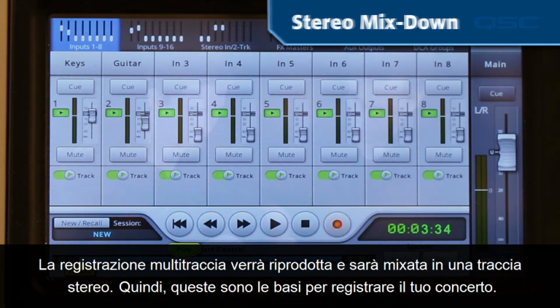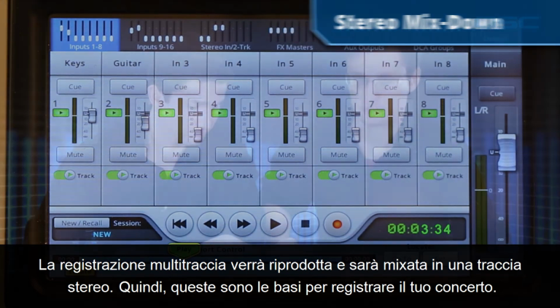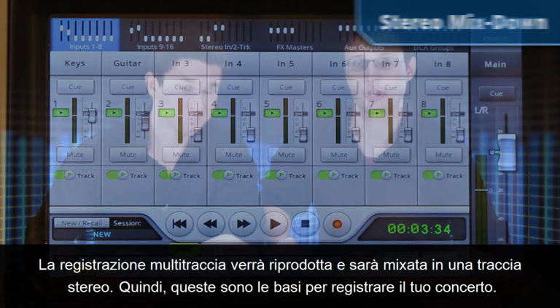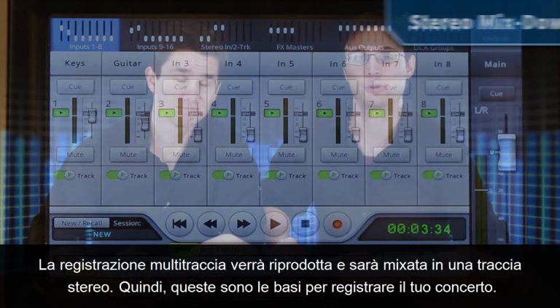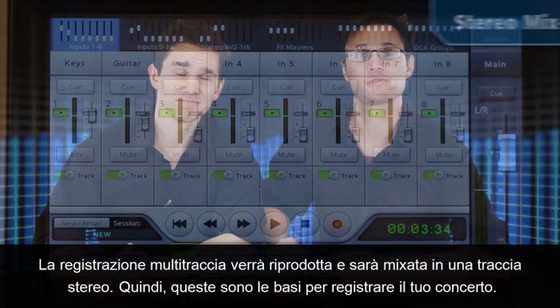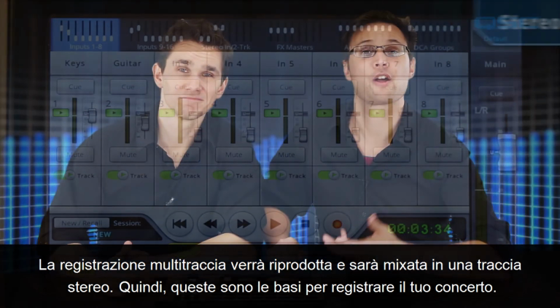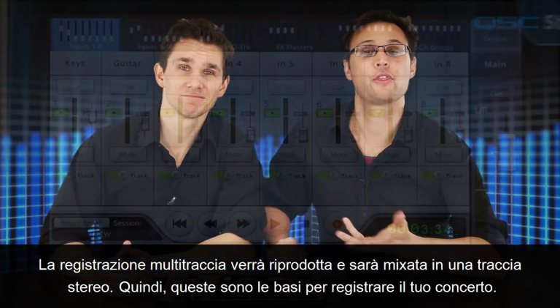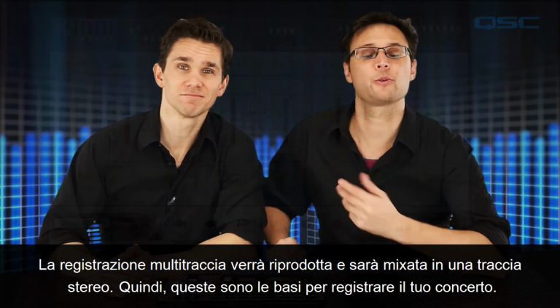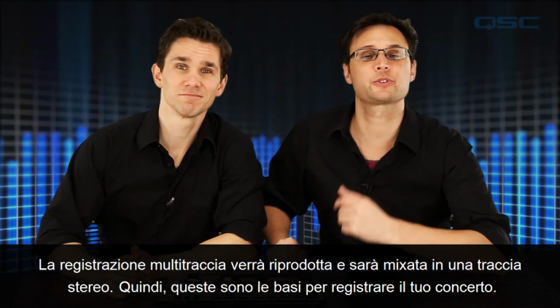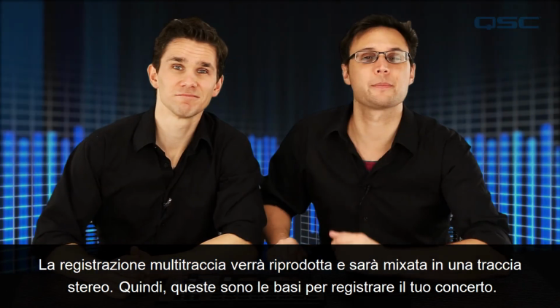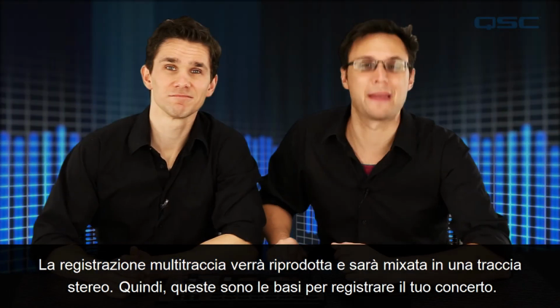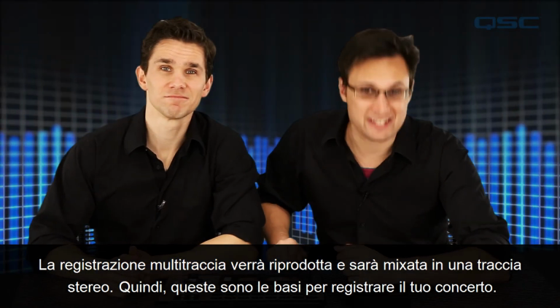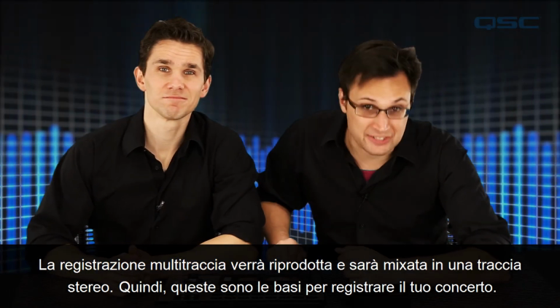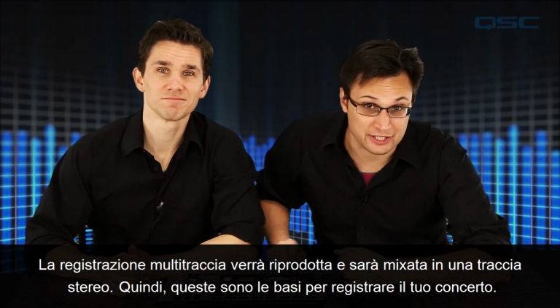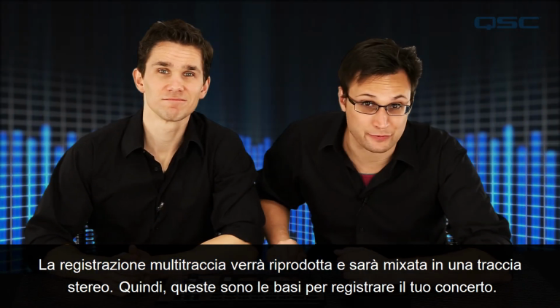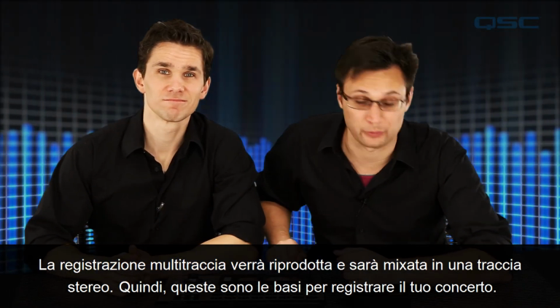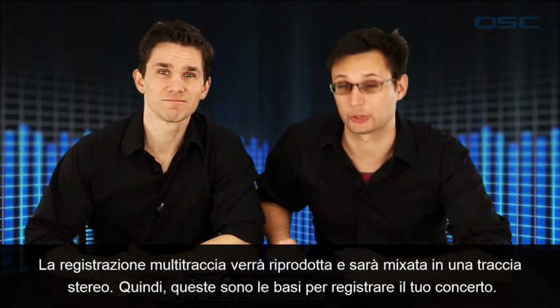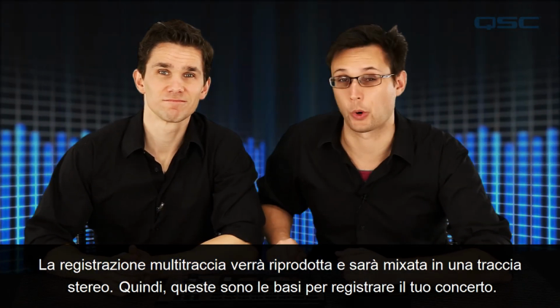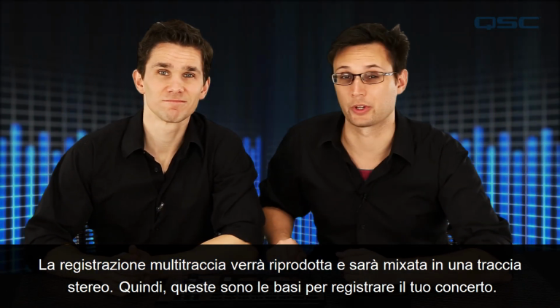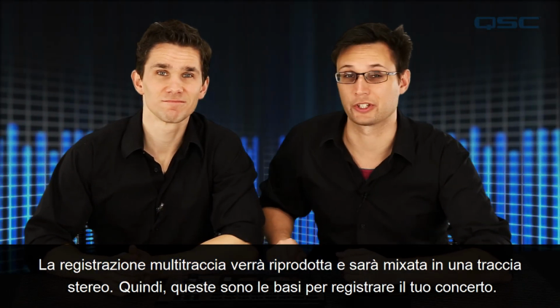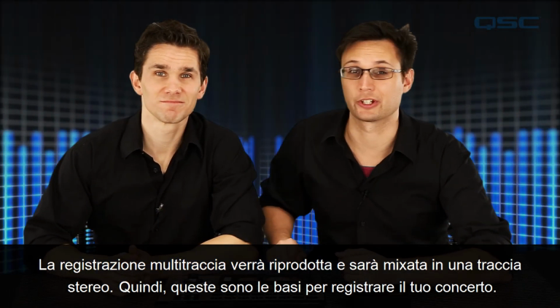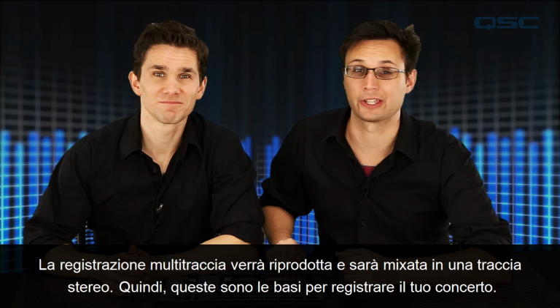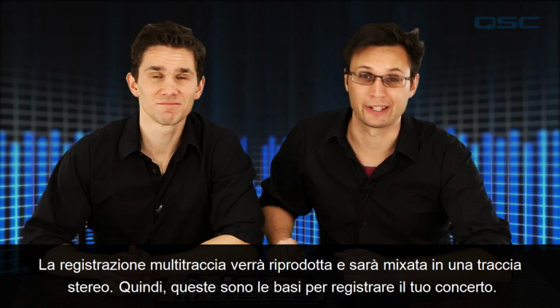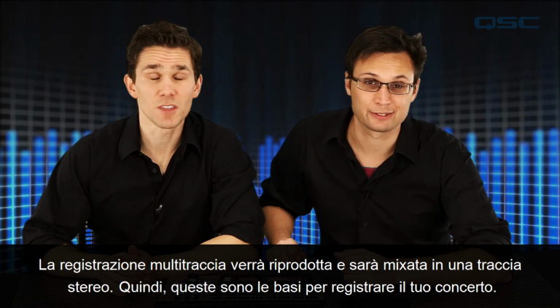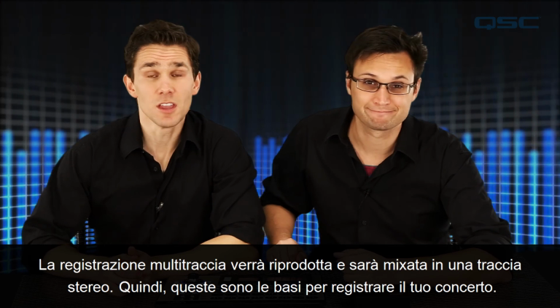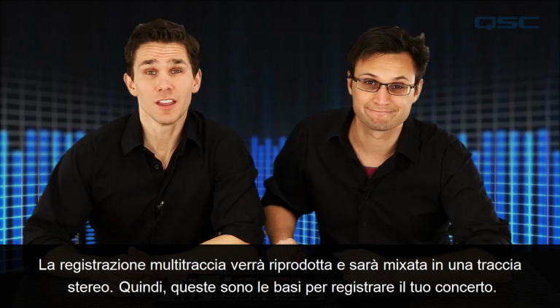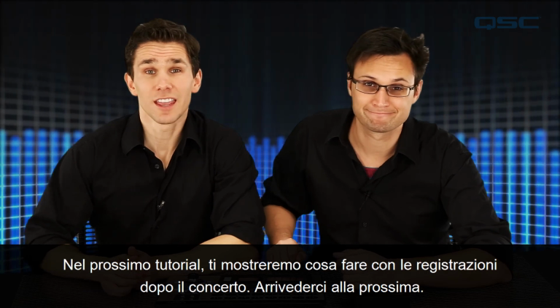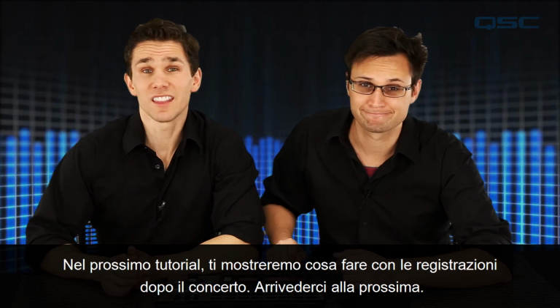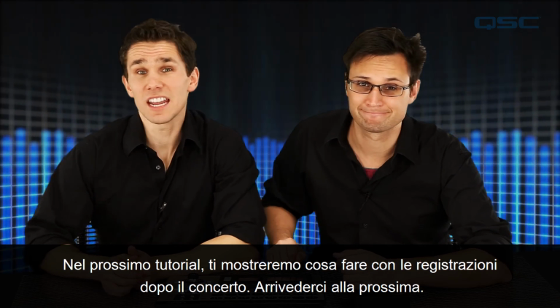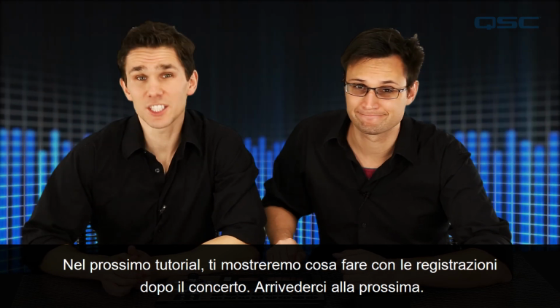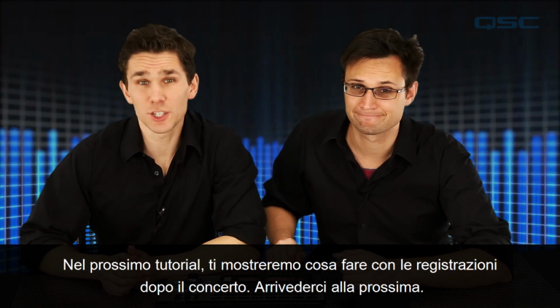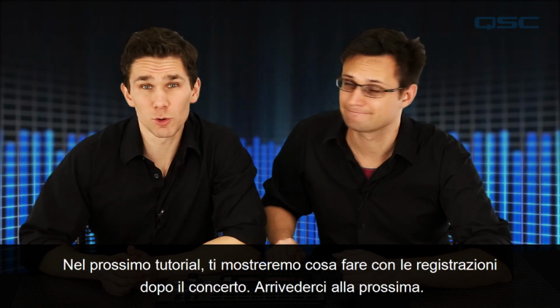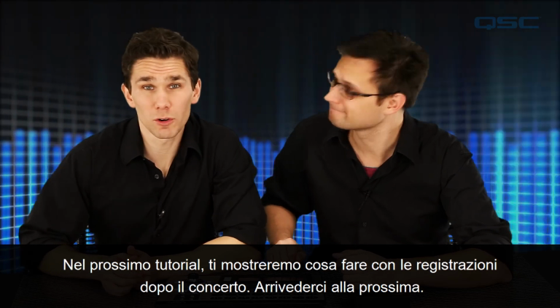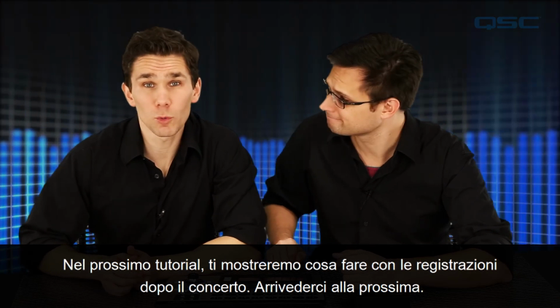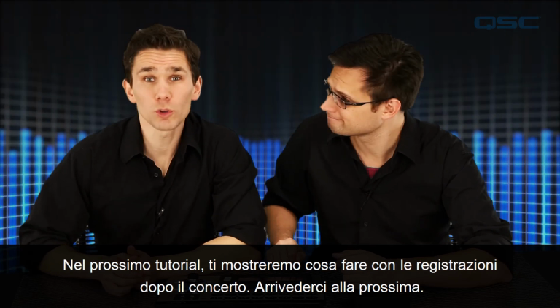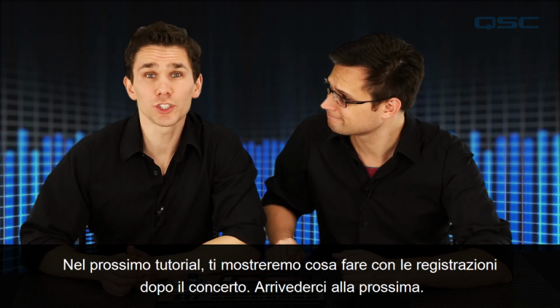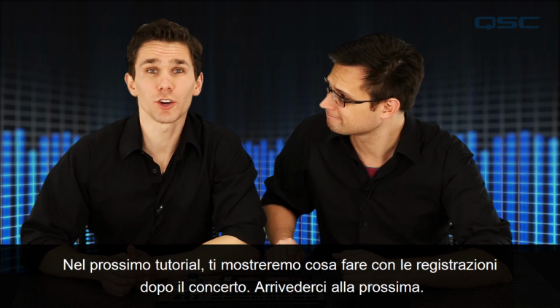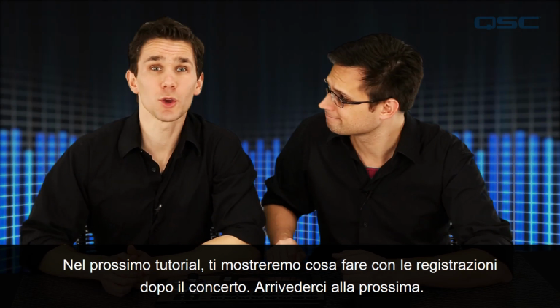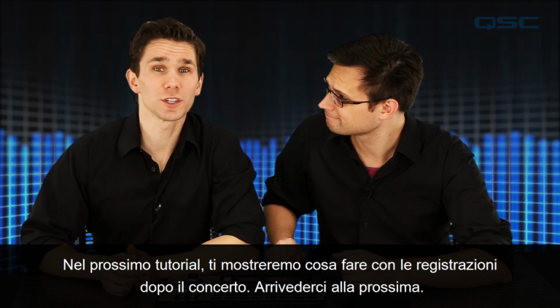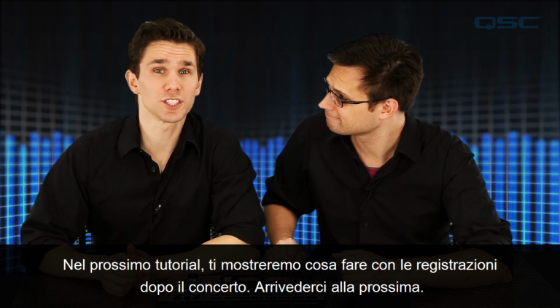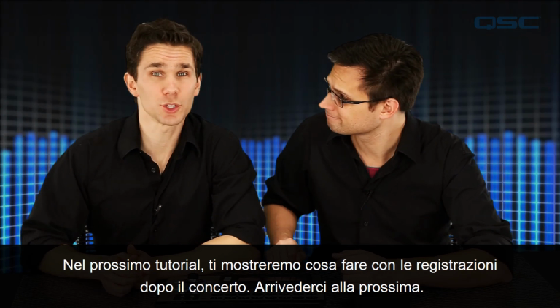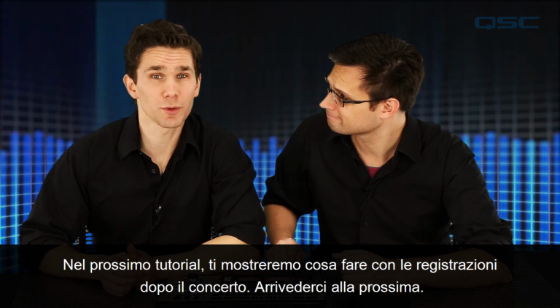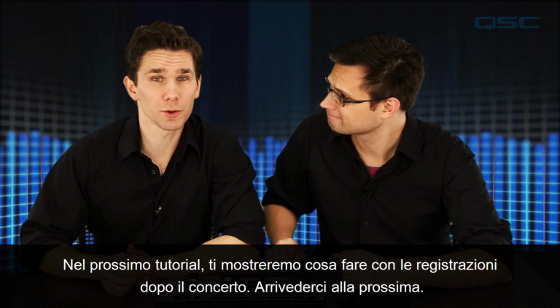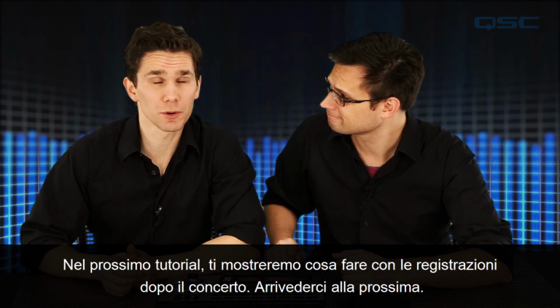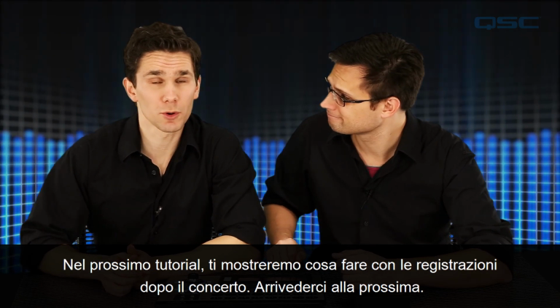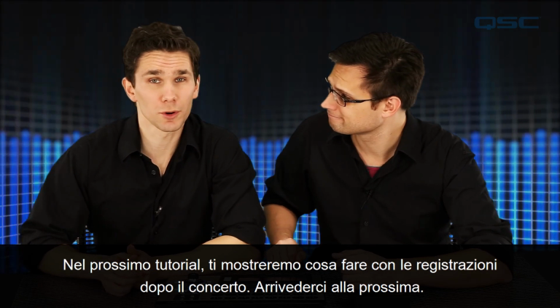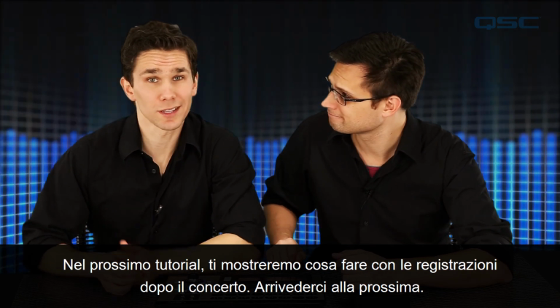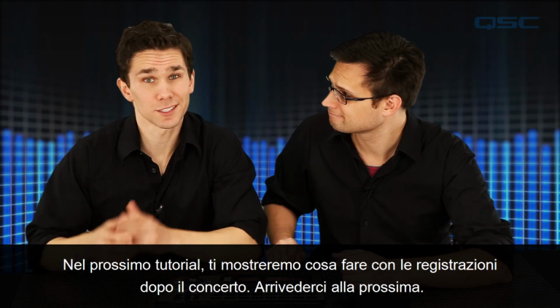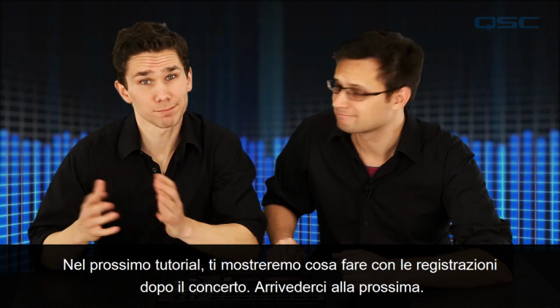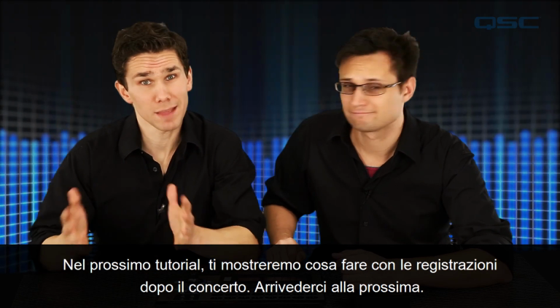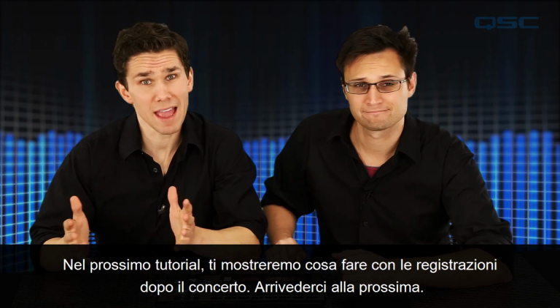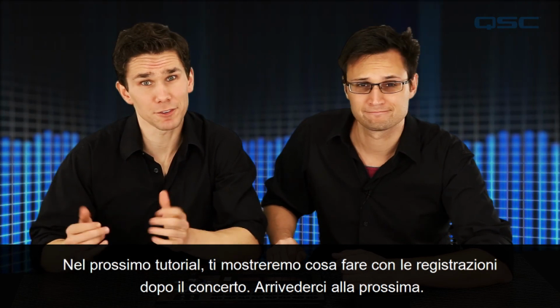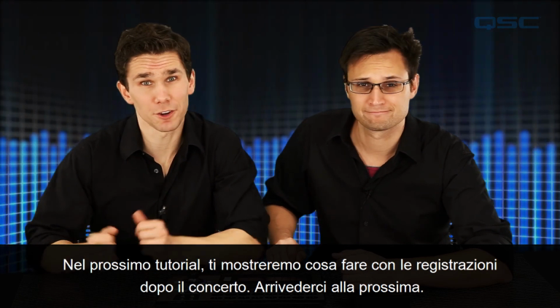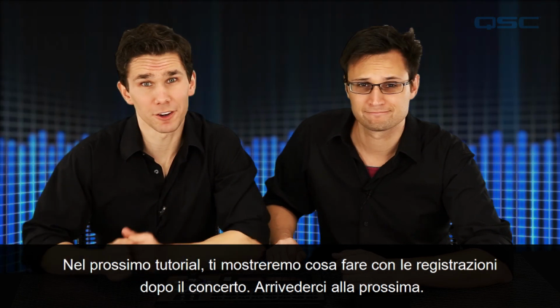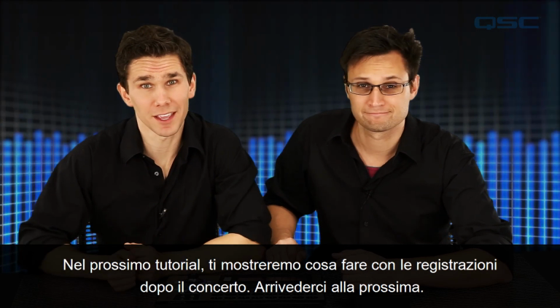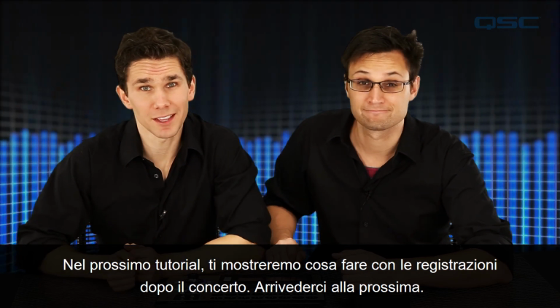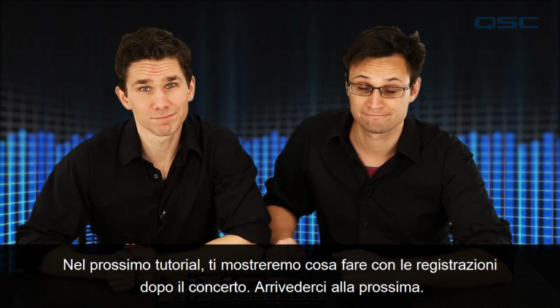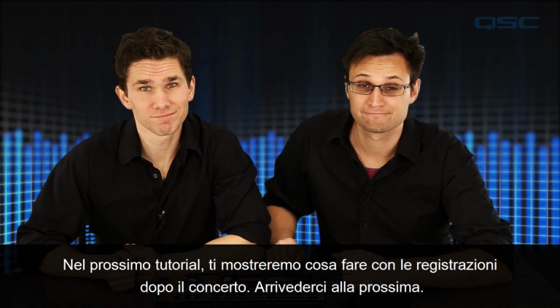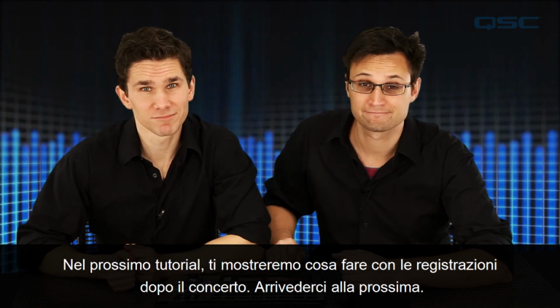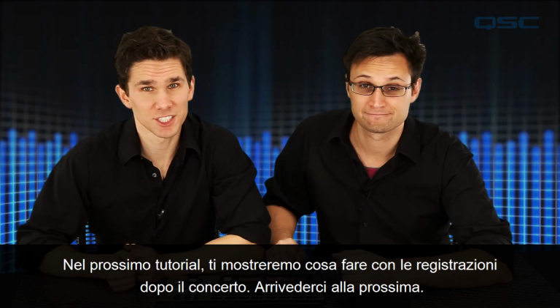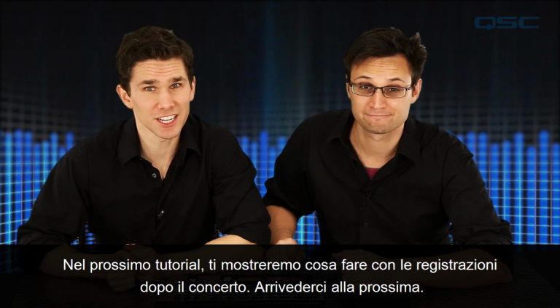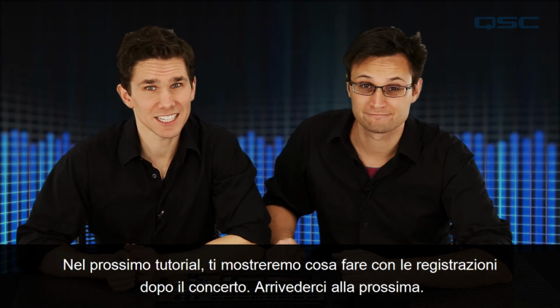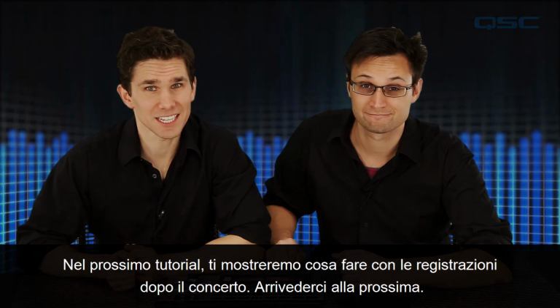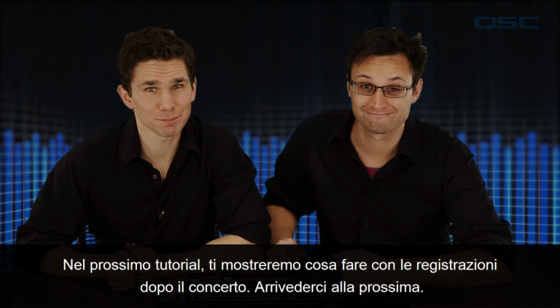So those are the basics for recording your gig. In the next tutorial we'll show you what to do with your recordings after your gig. See you next time.